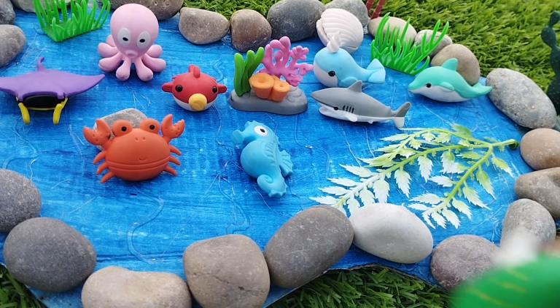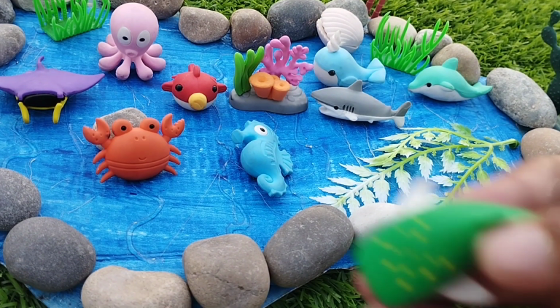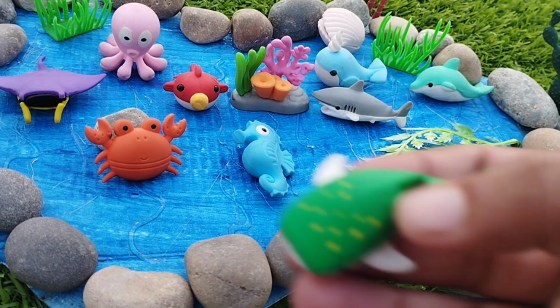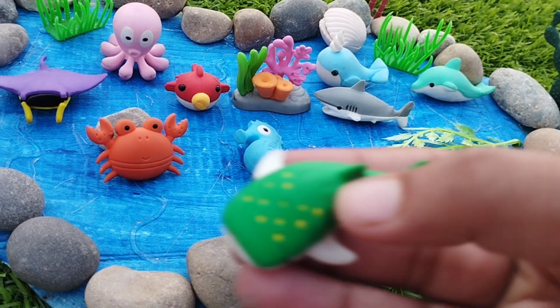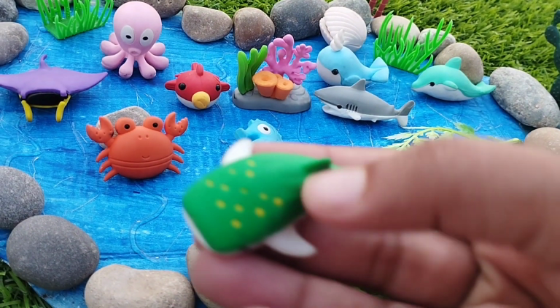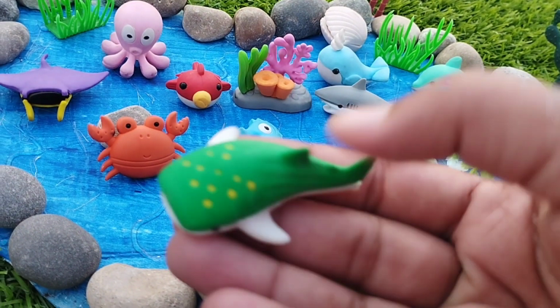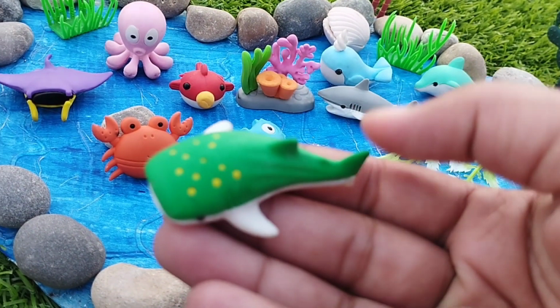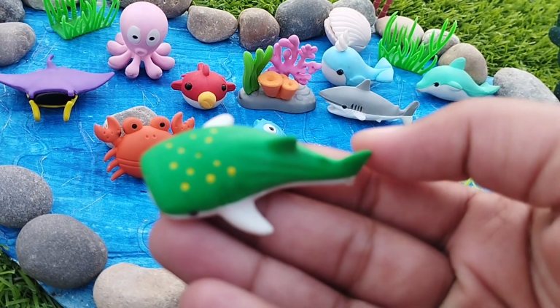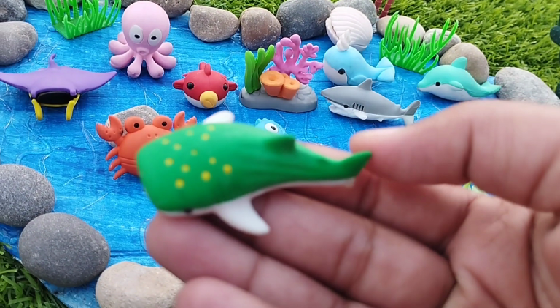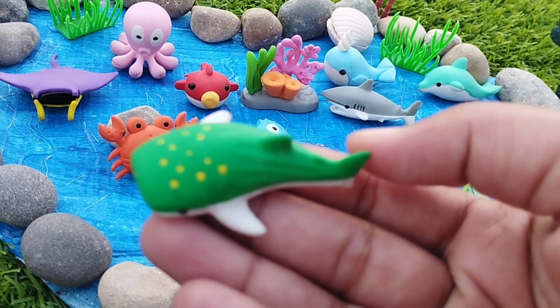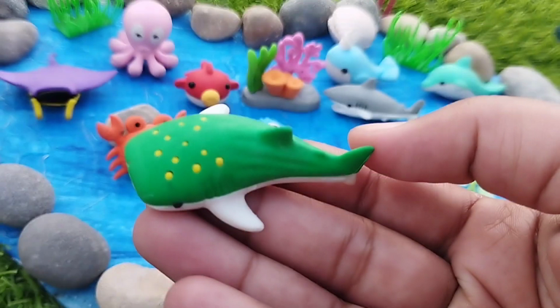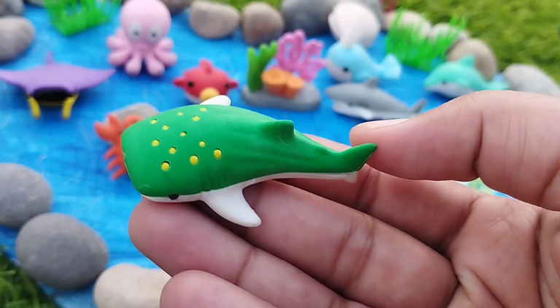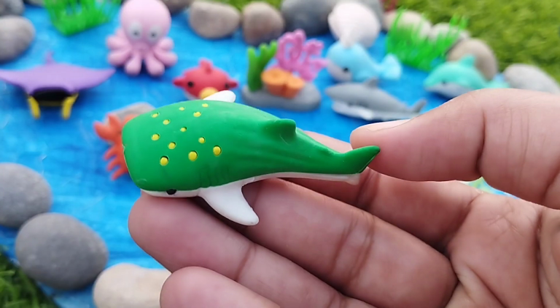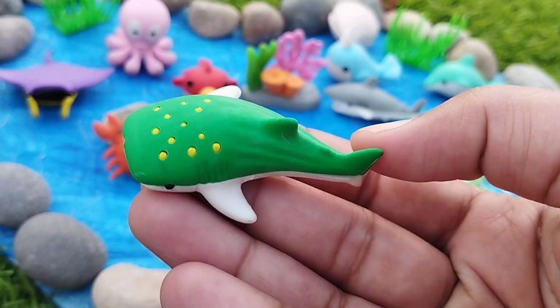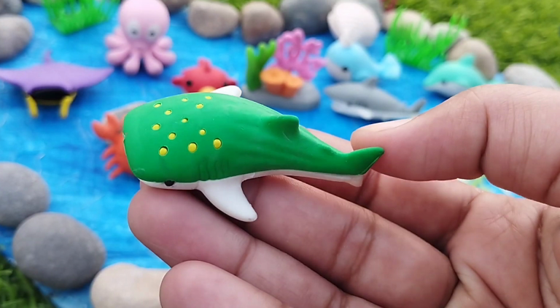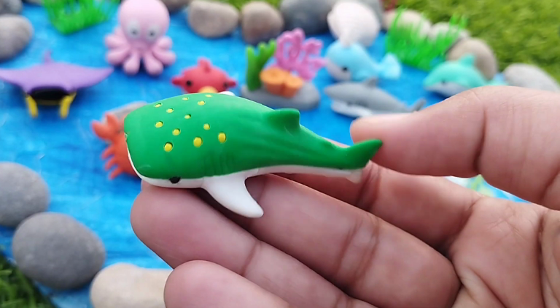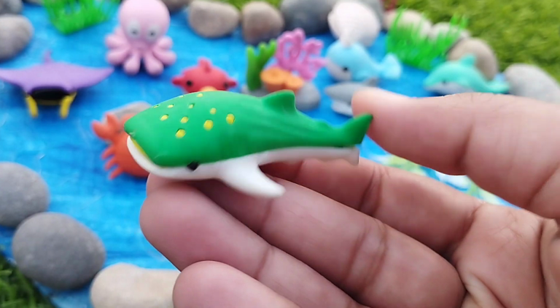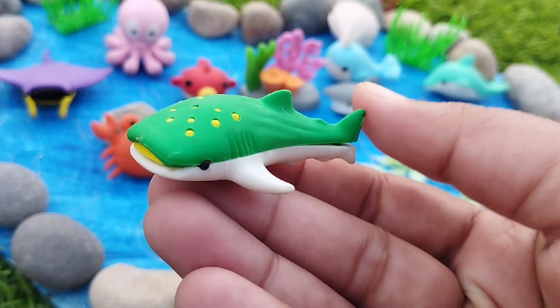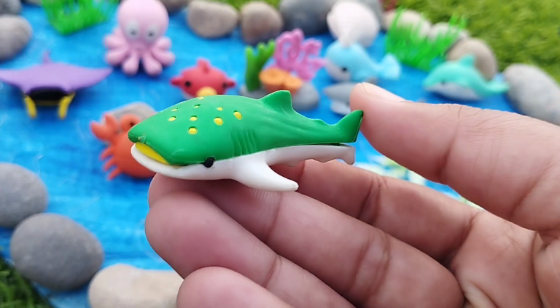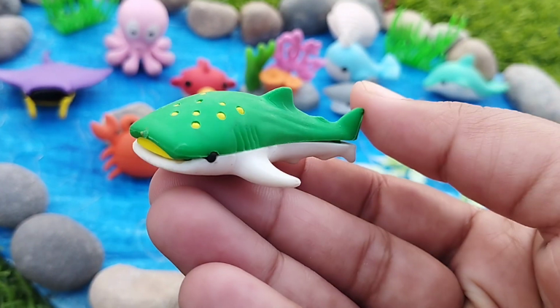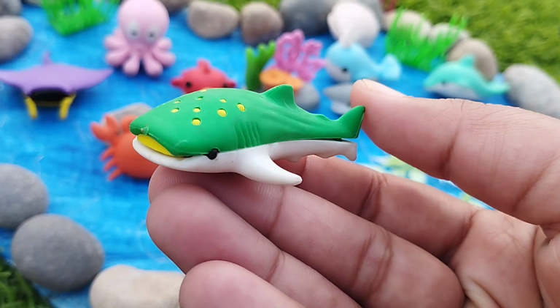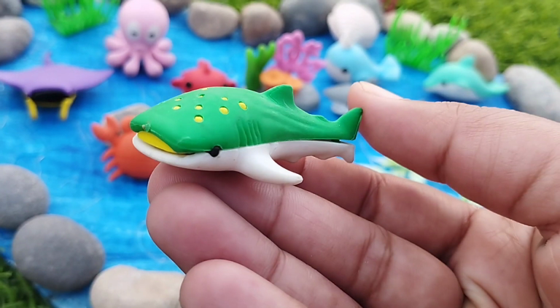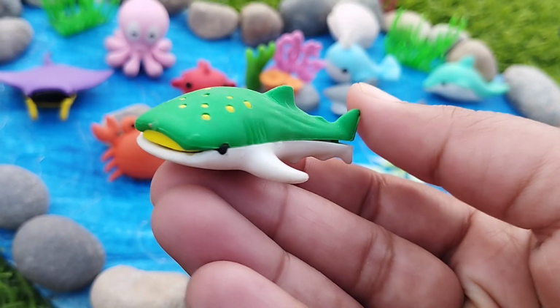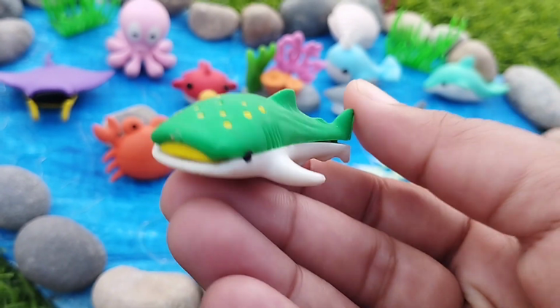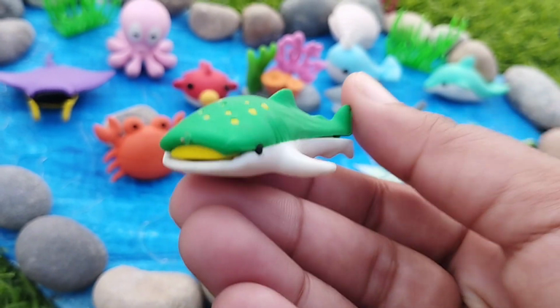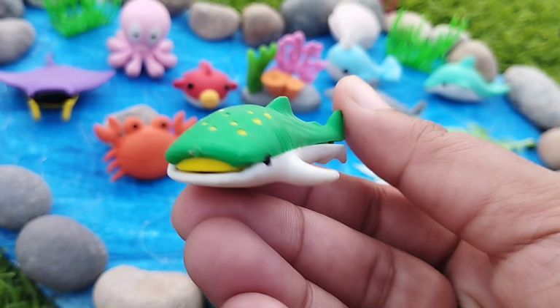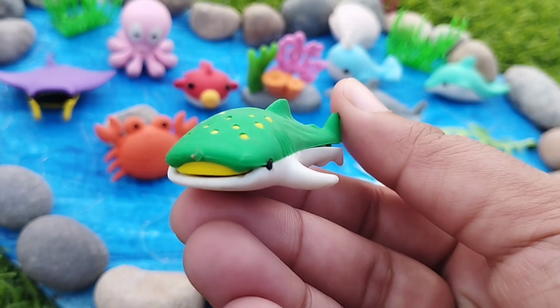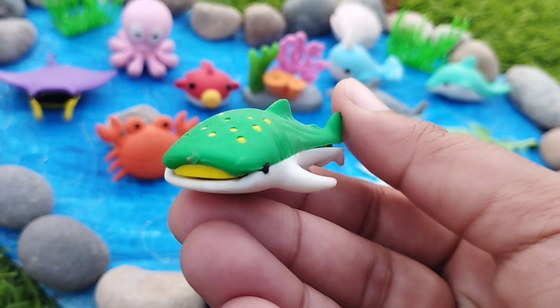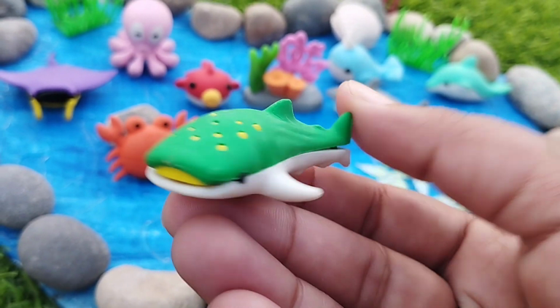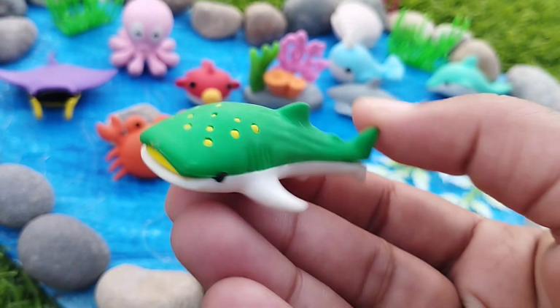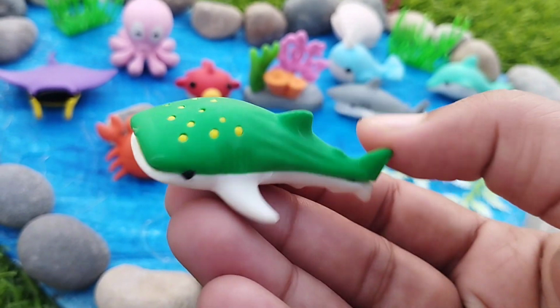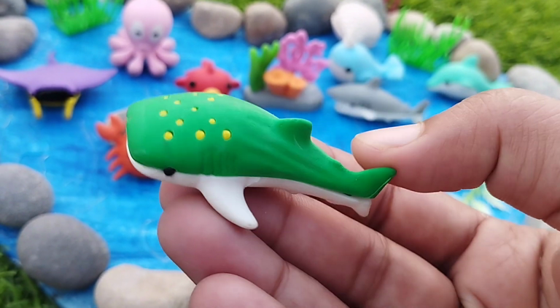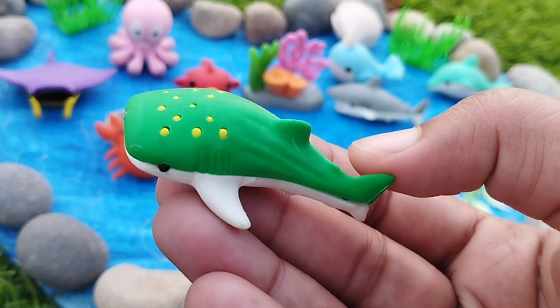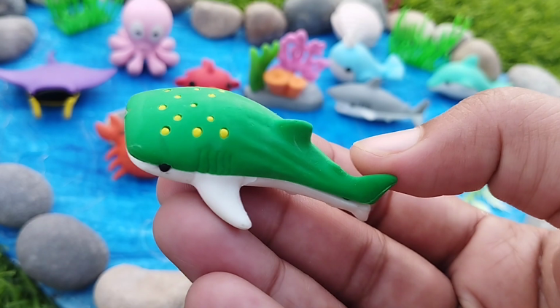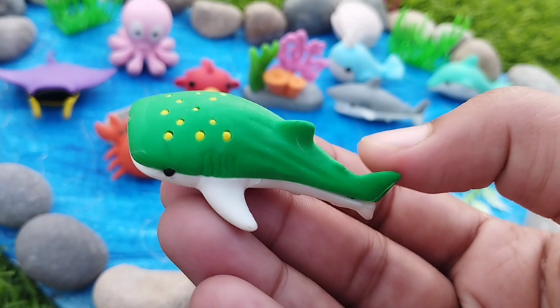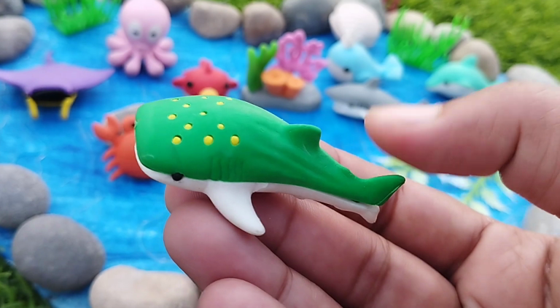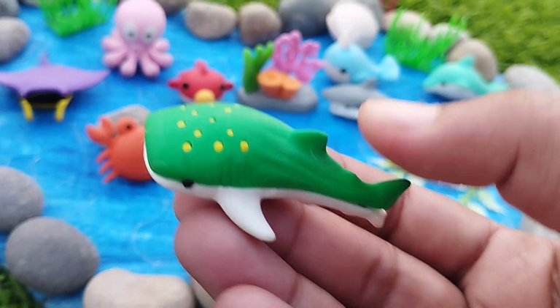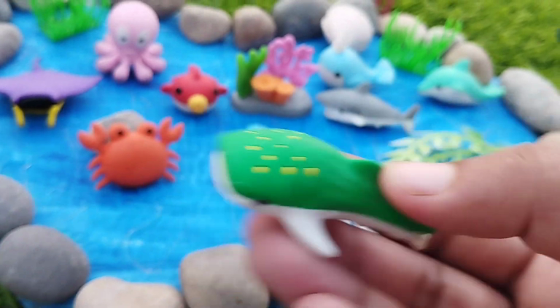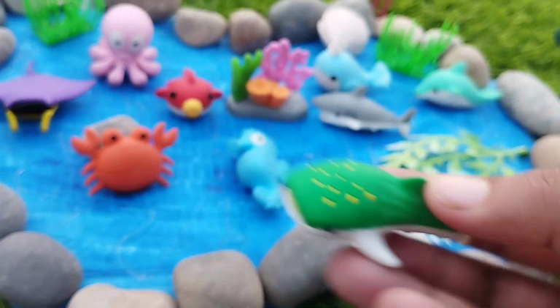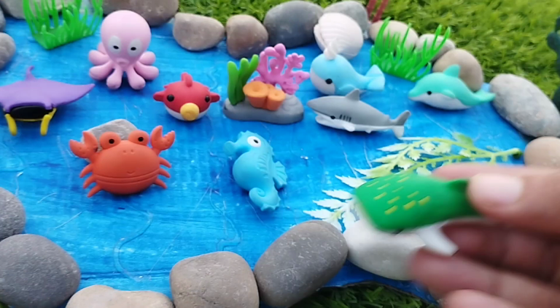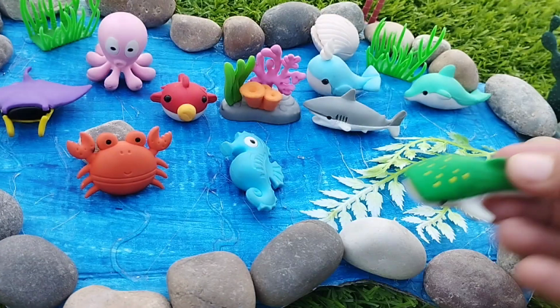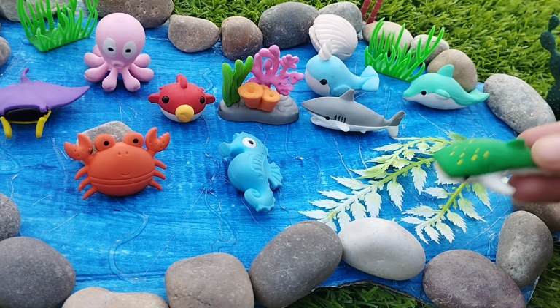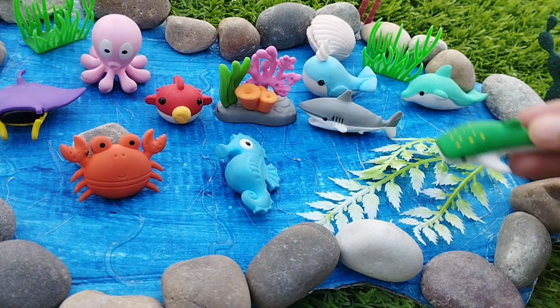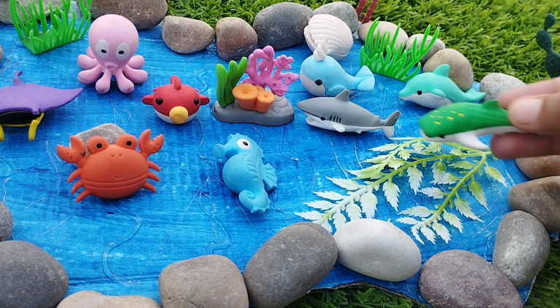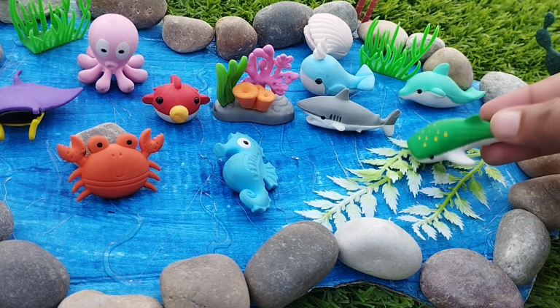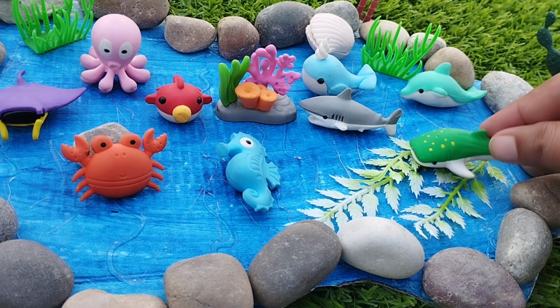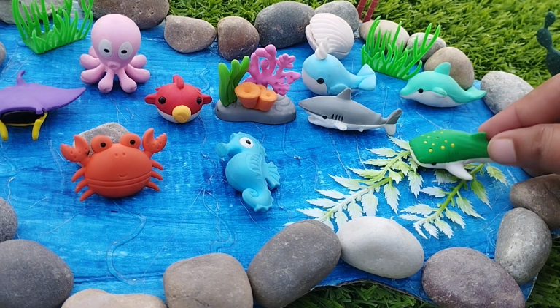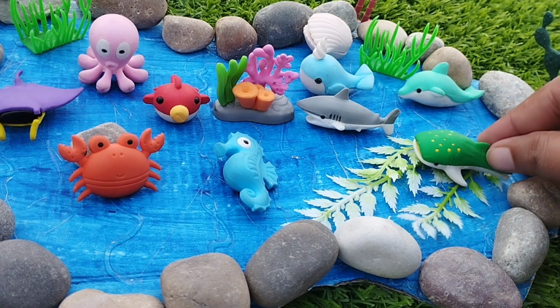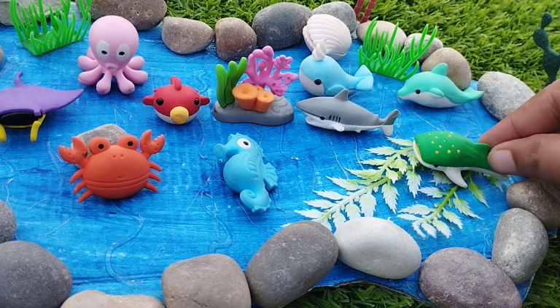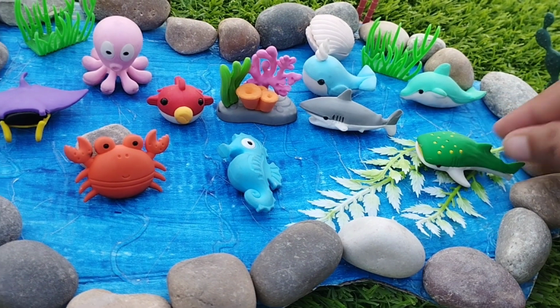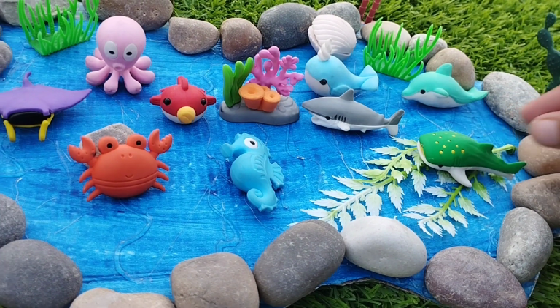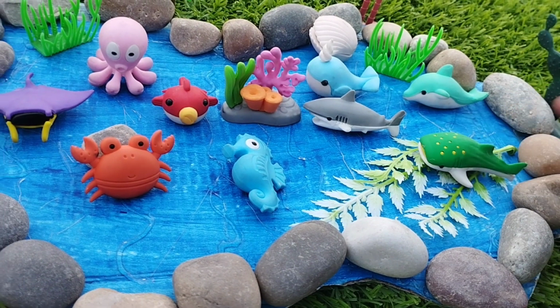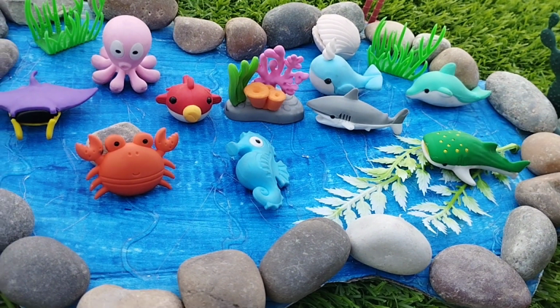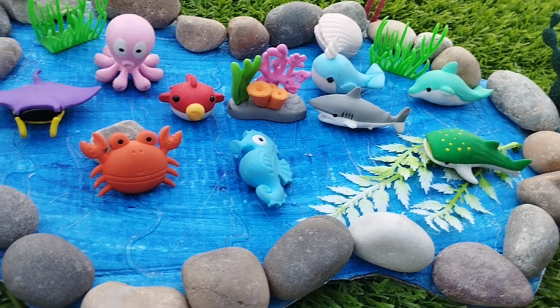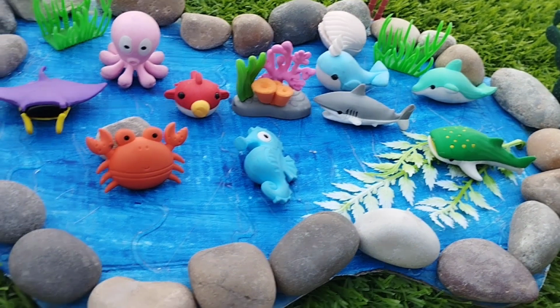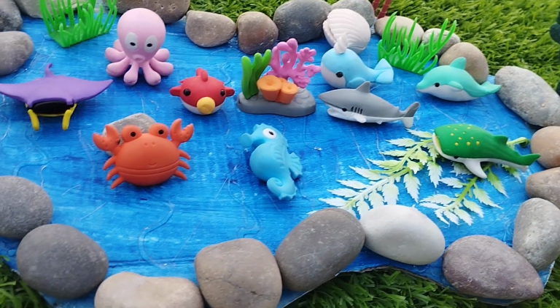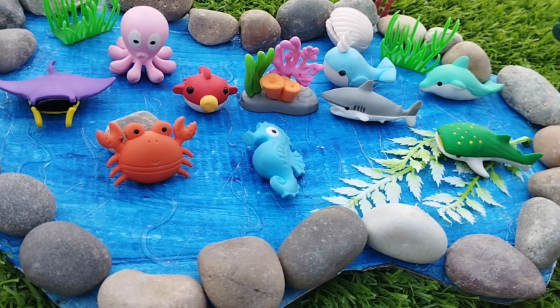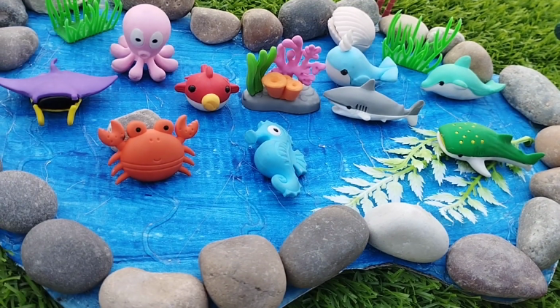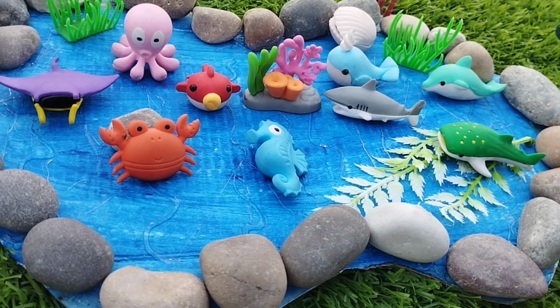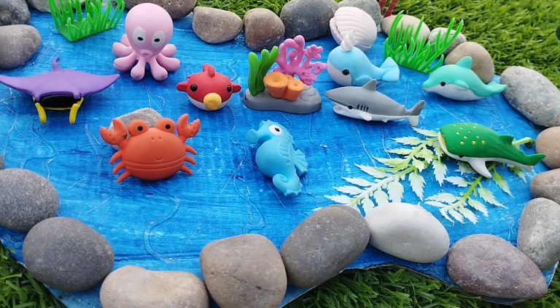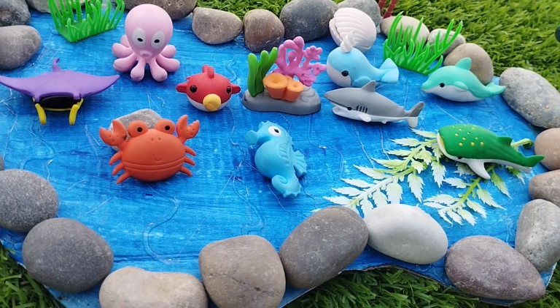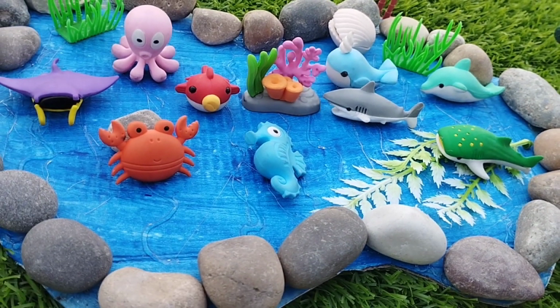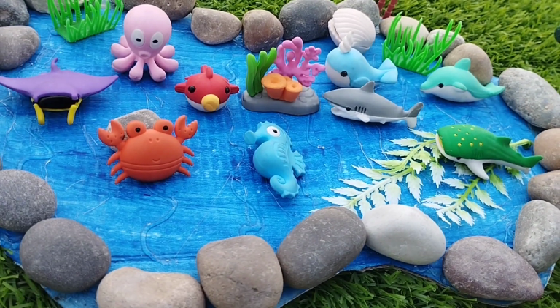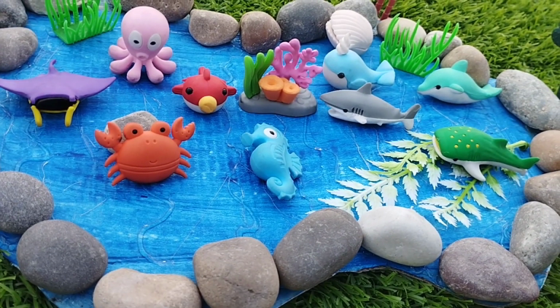The next one is a green whale. This is a green whale.